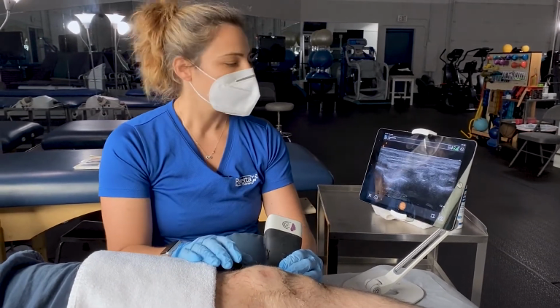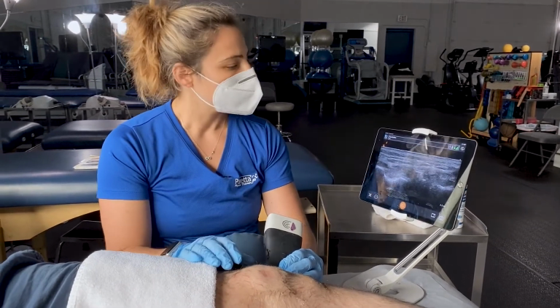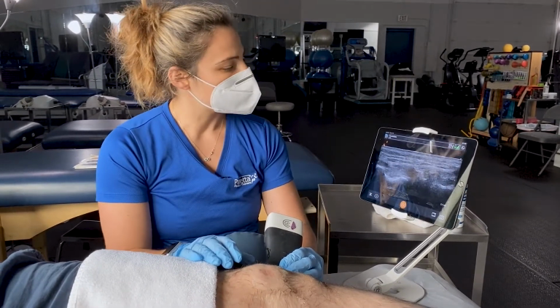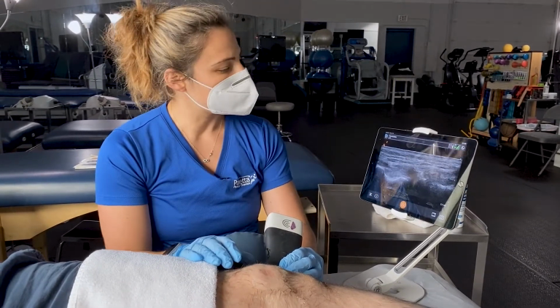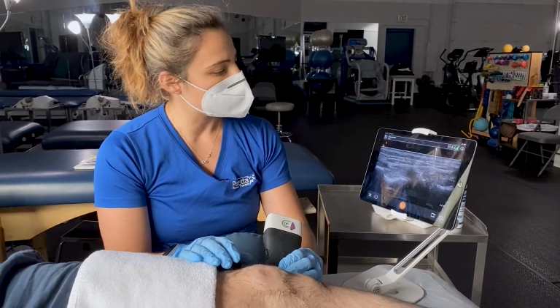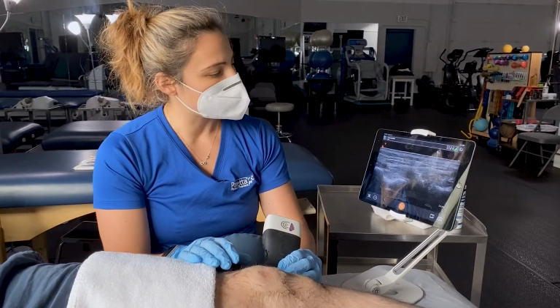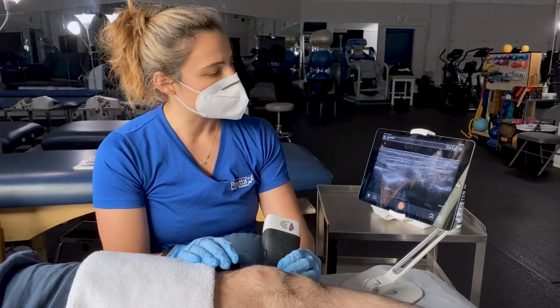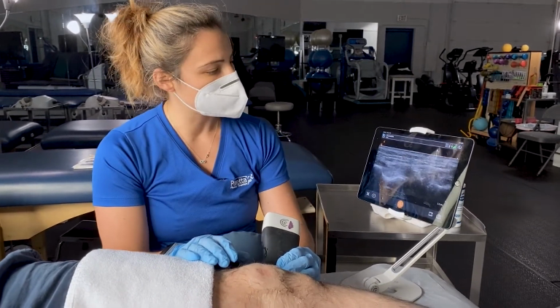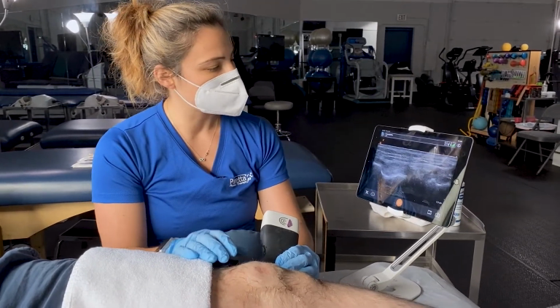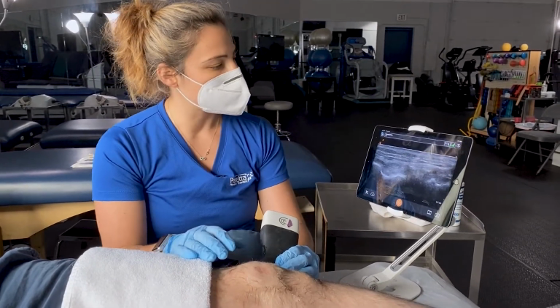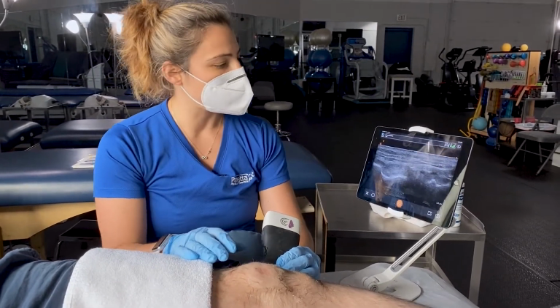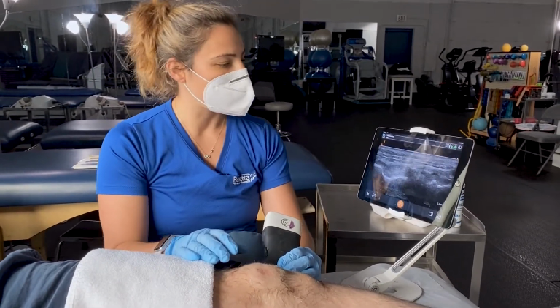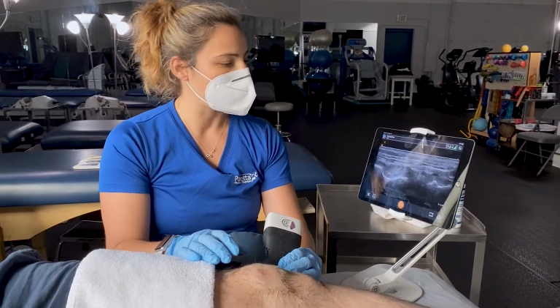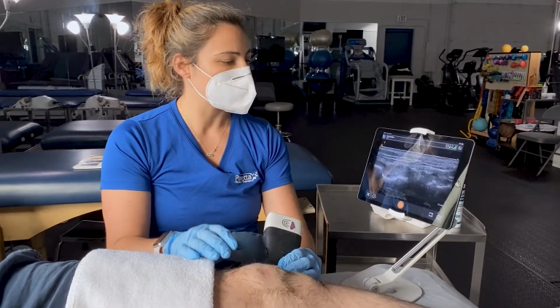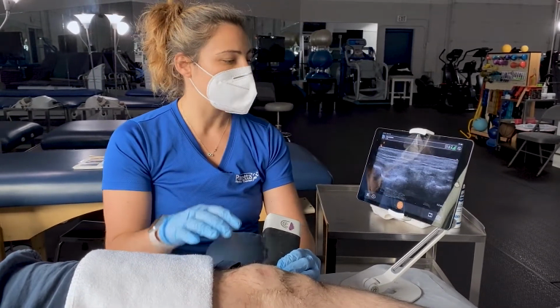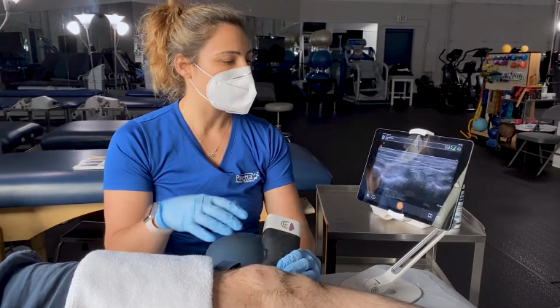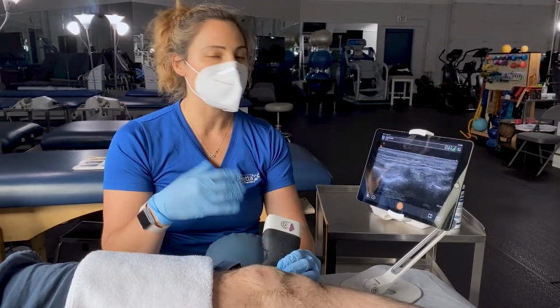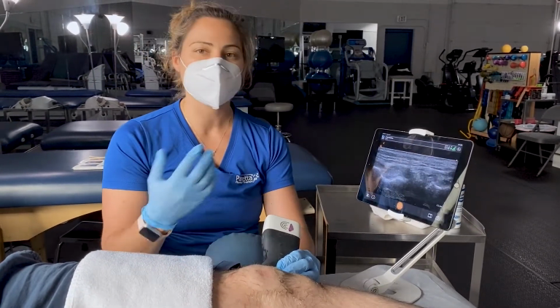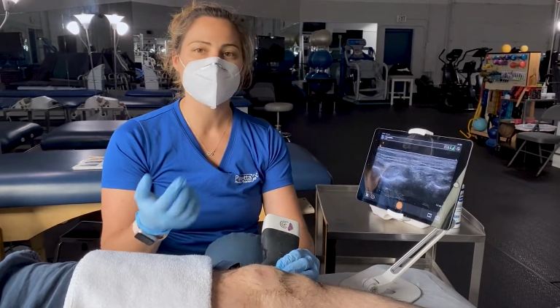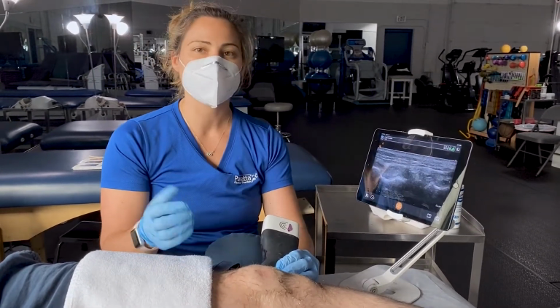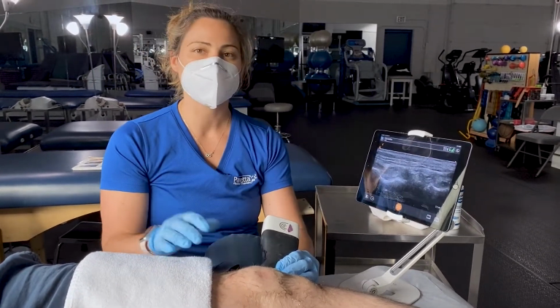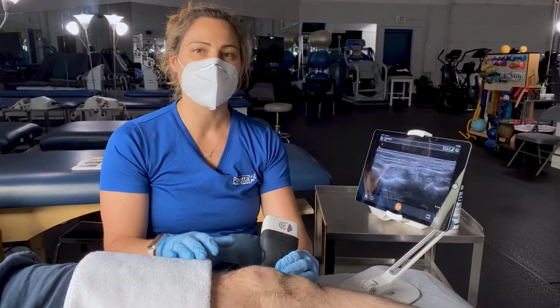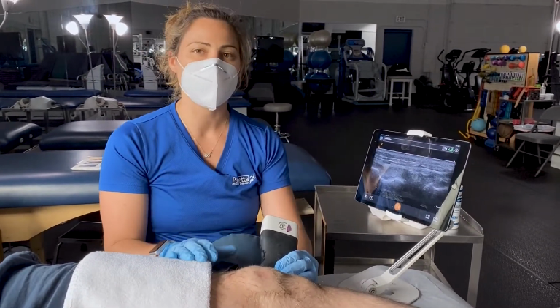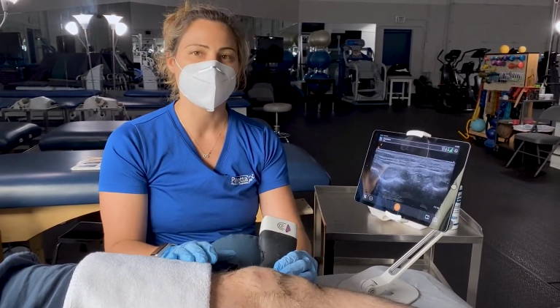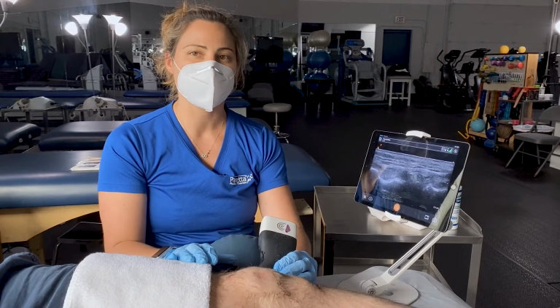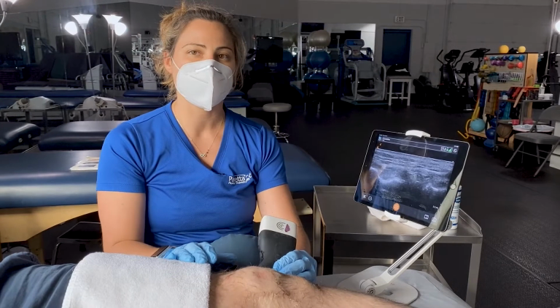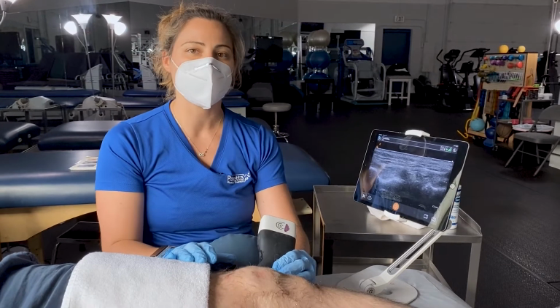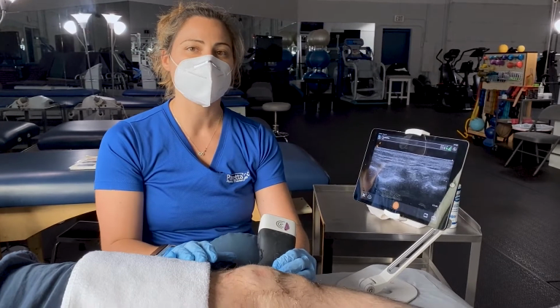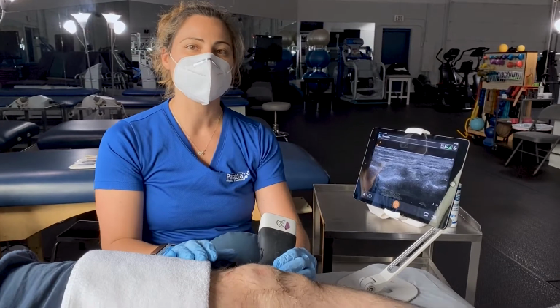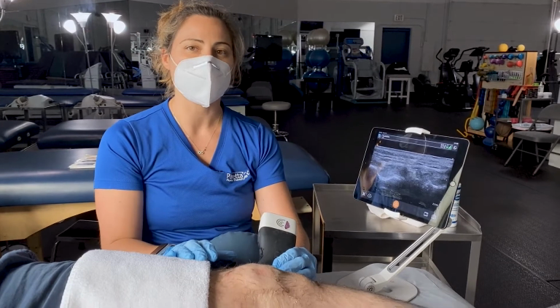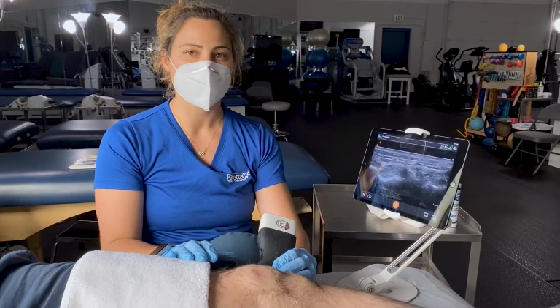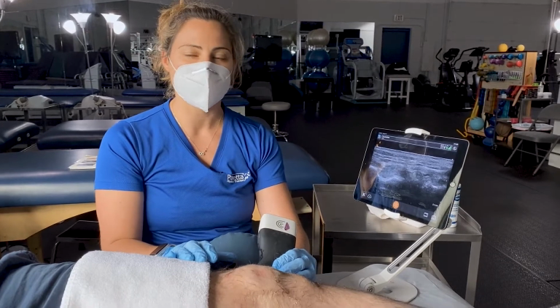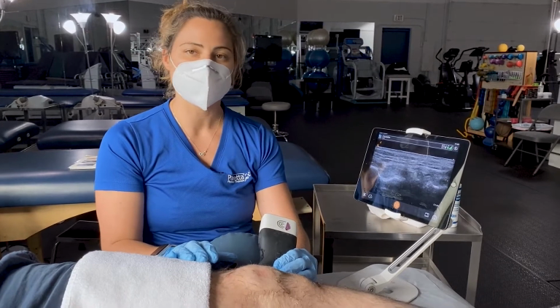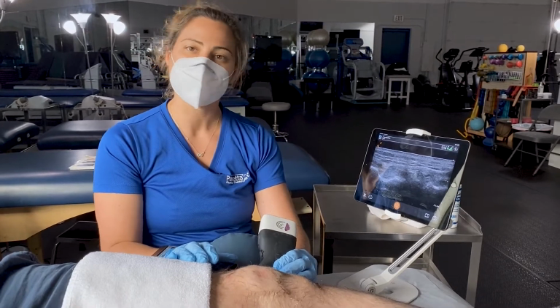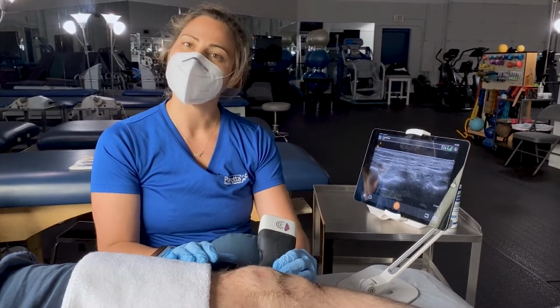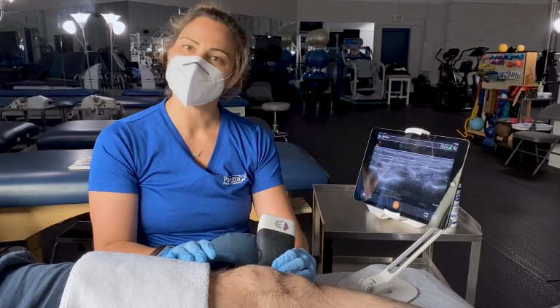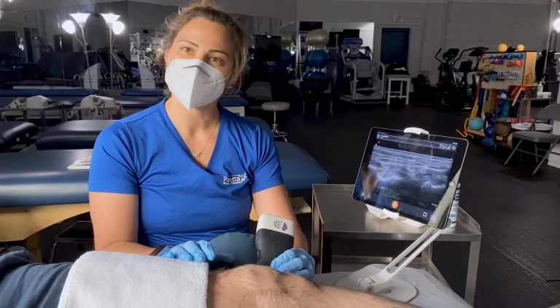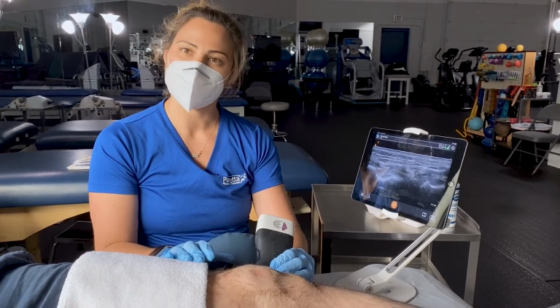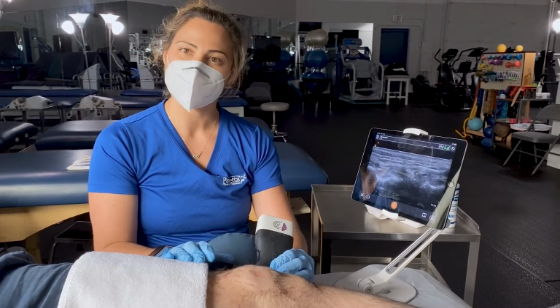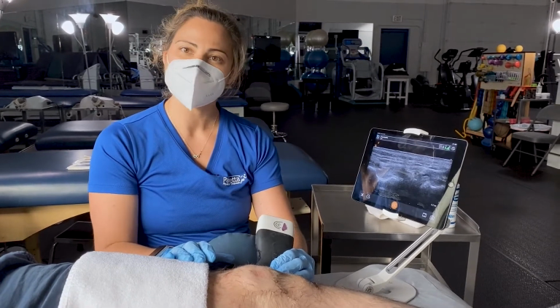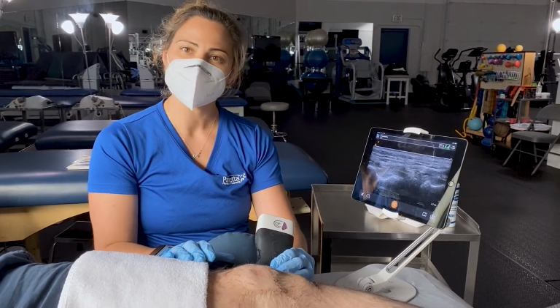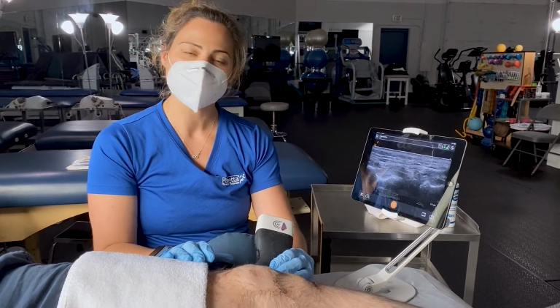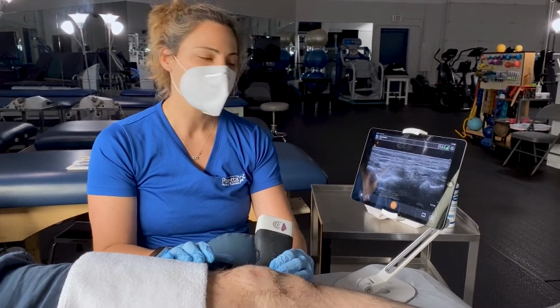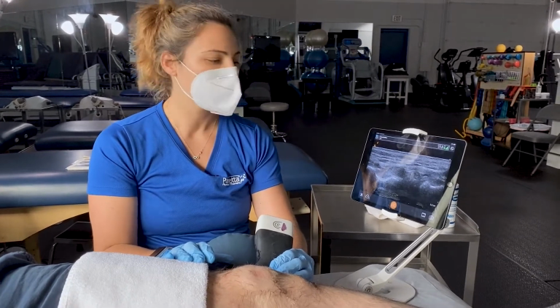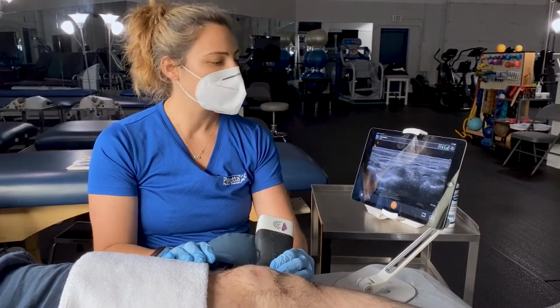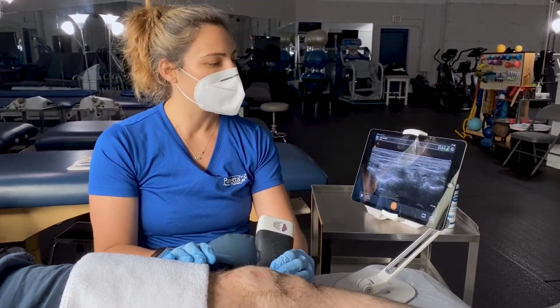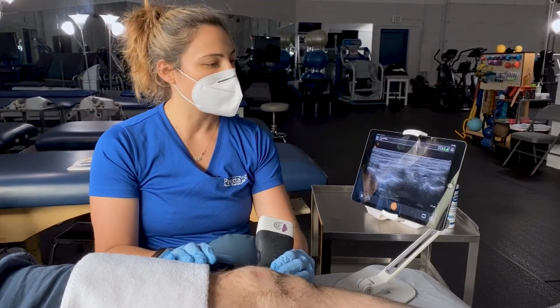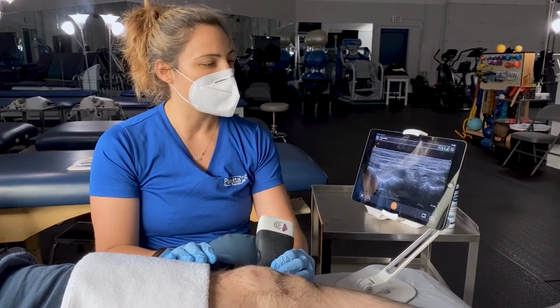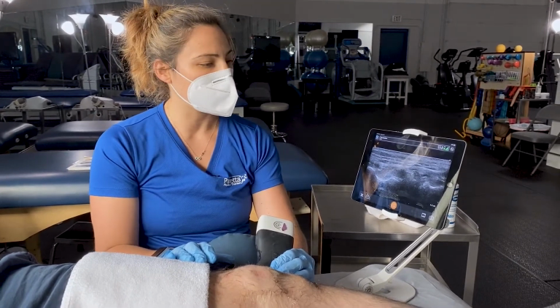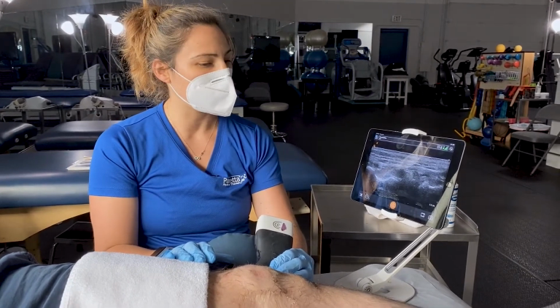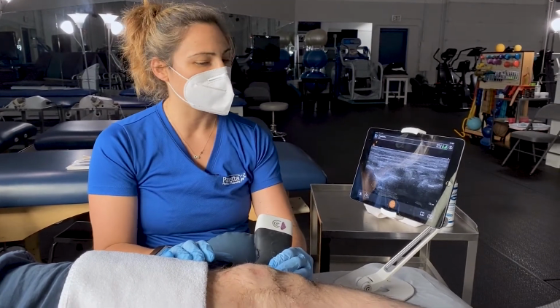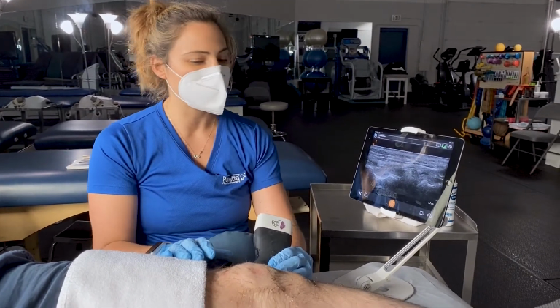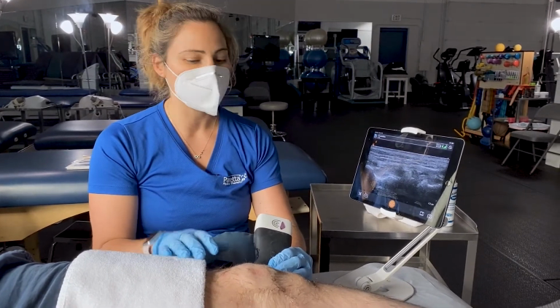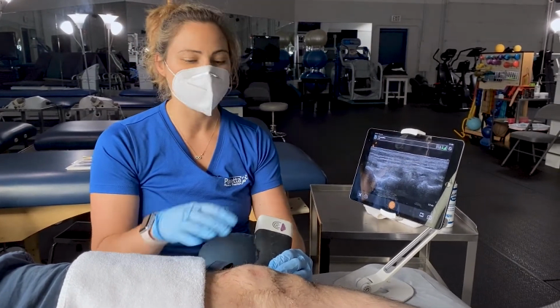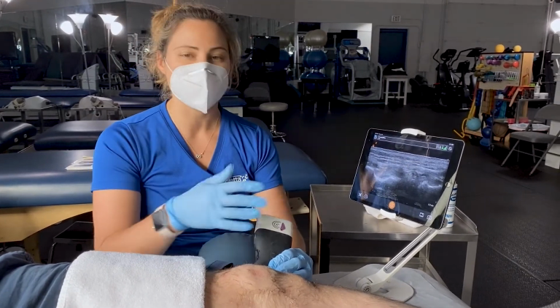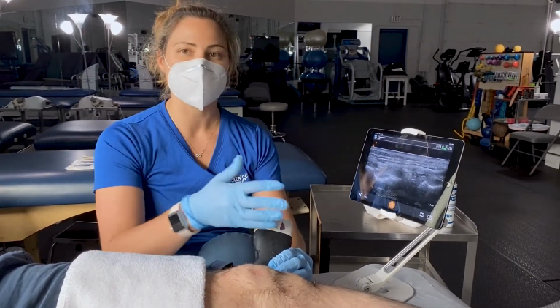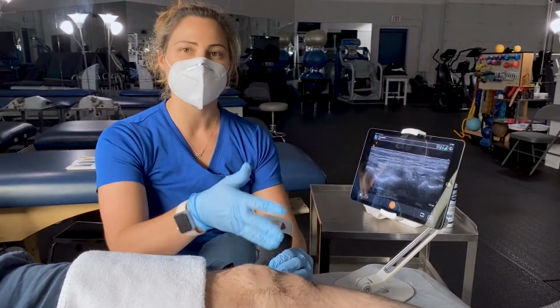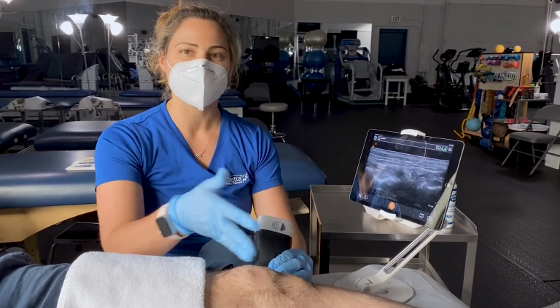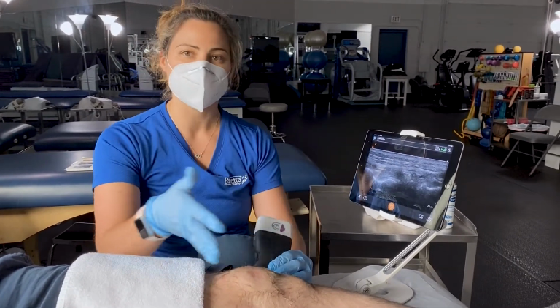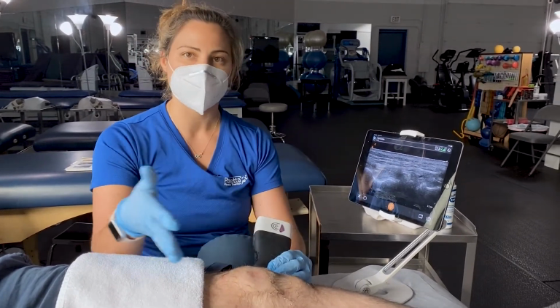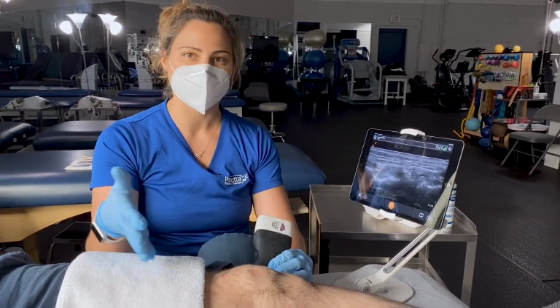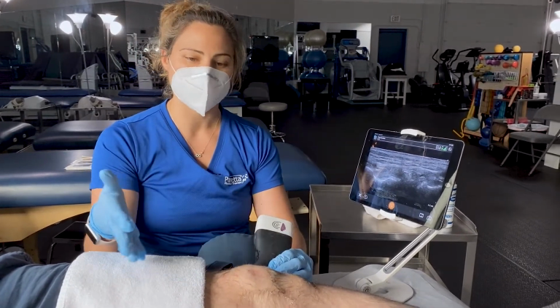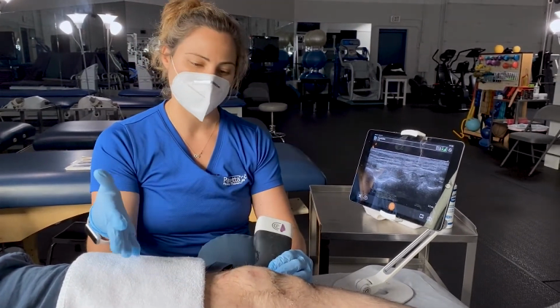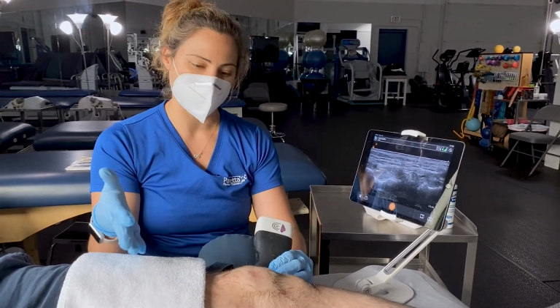This is called musculoskeletal diagnostic ultrasound, and we are doing a knee exam today.